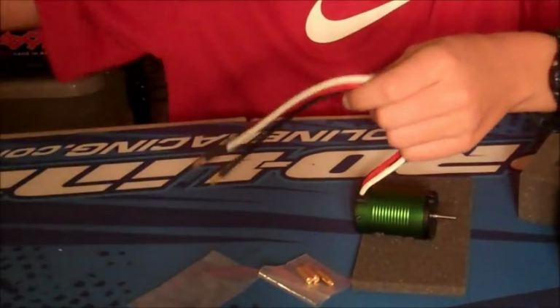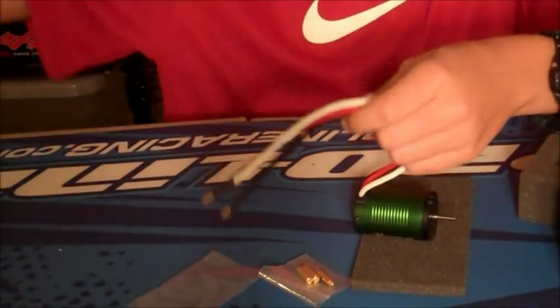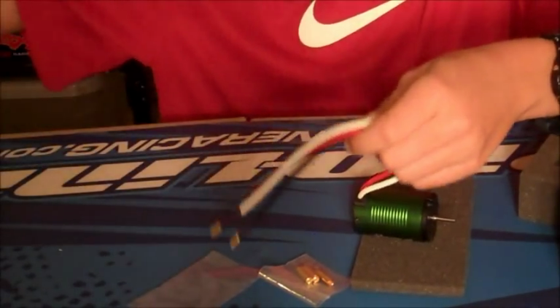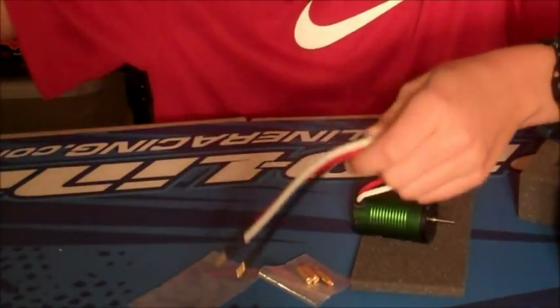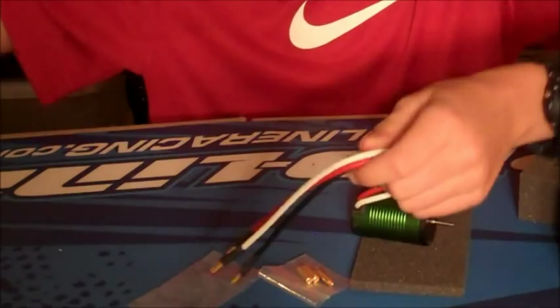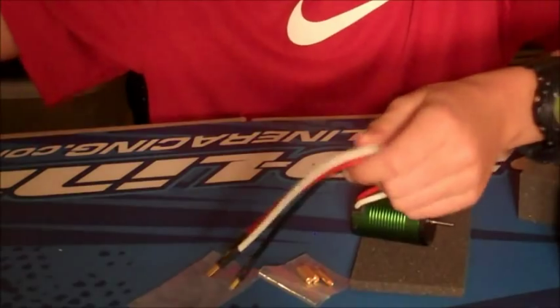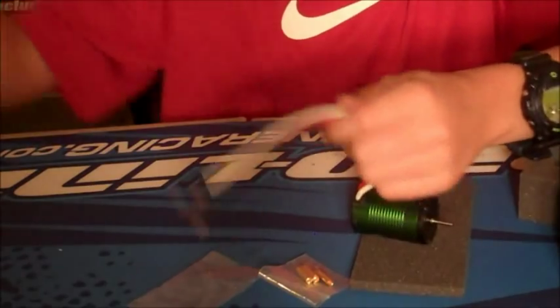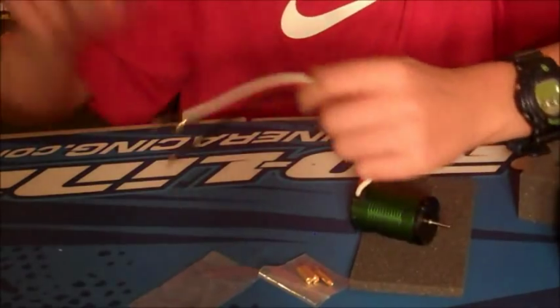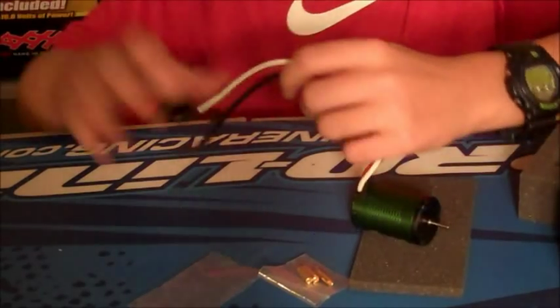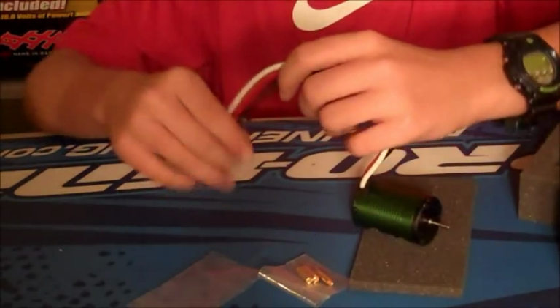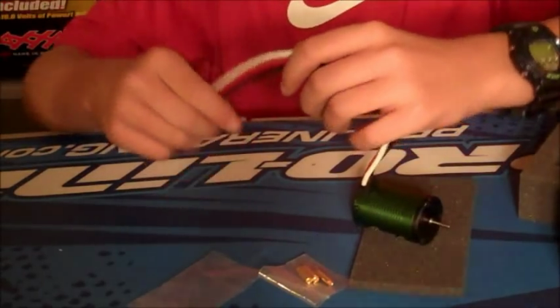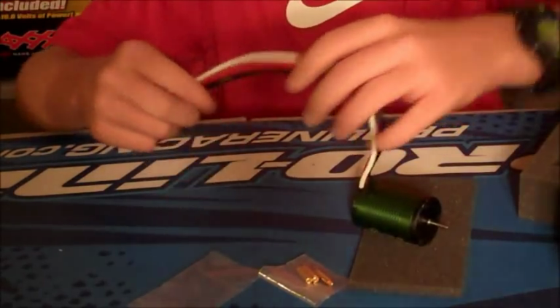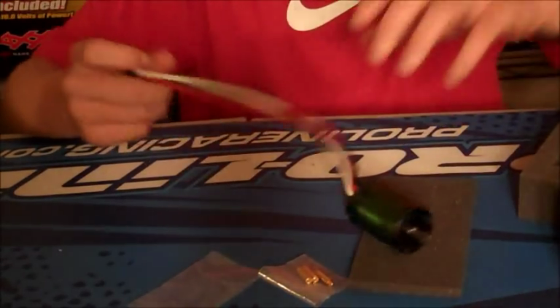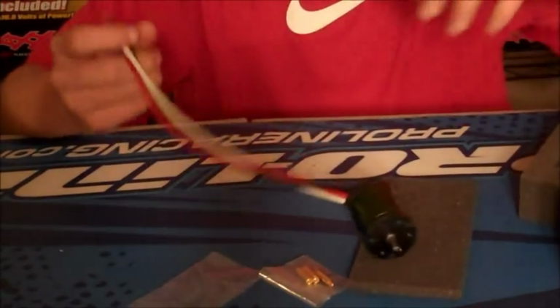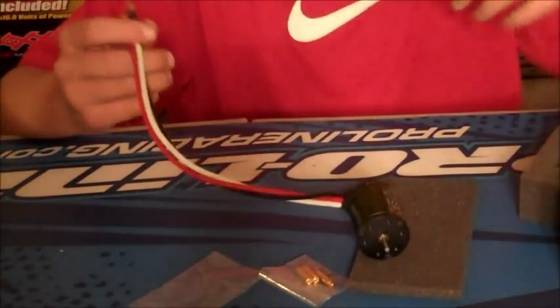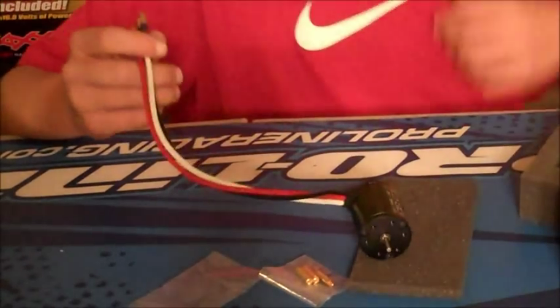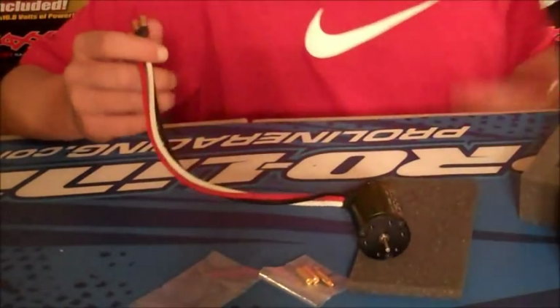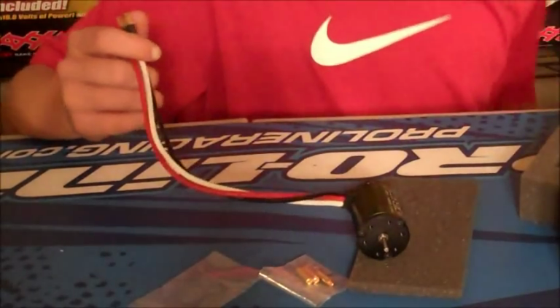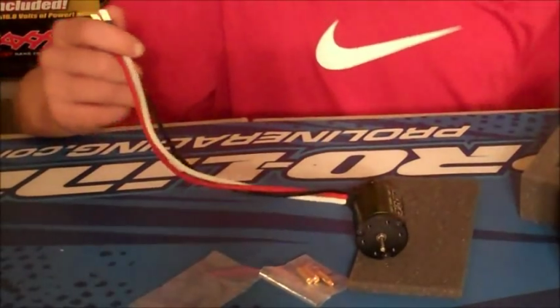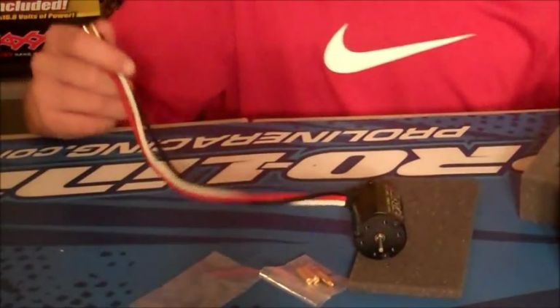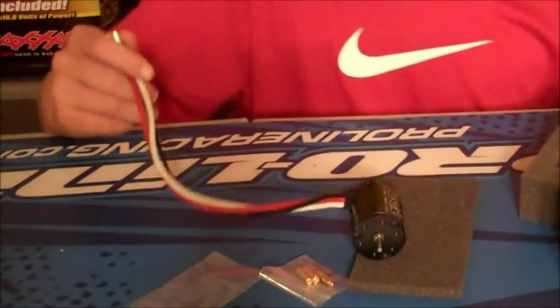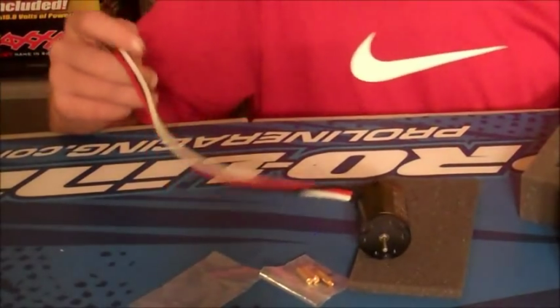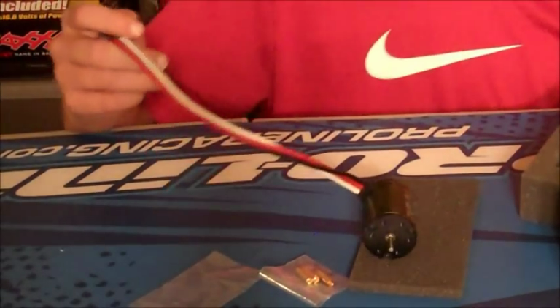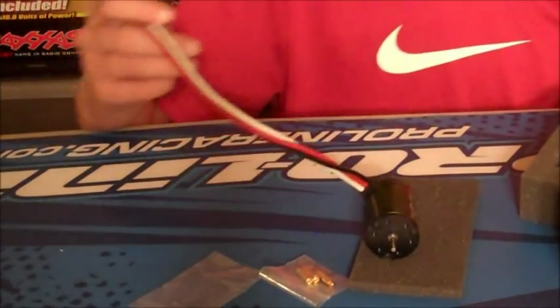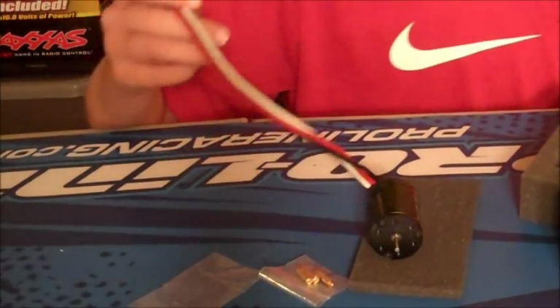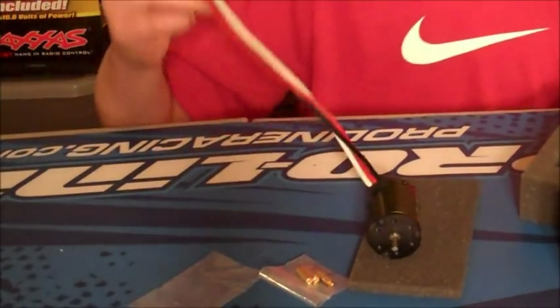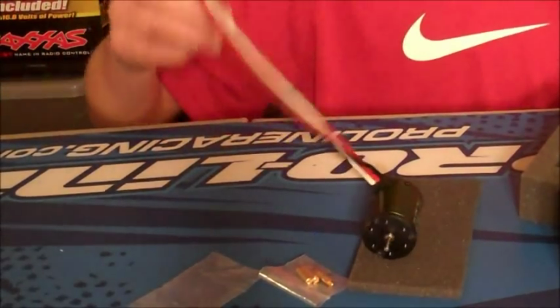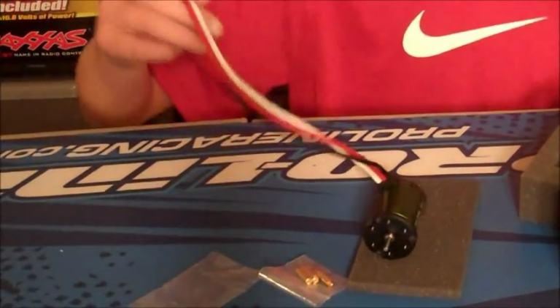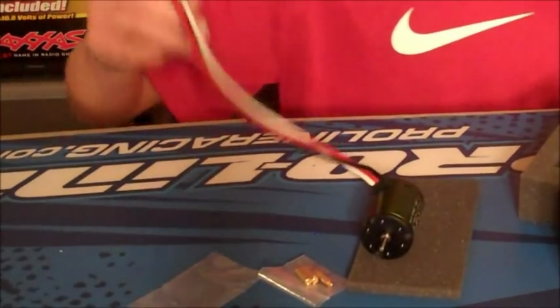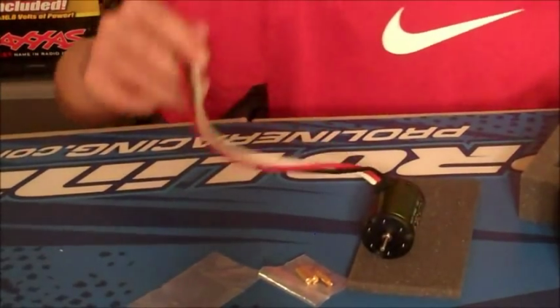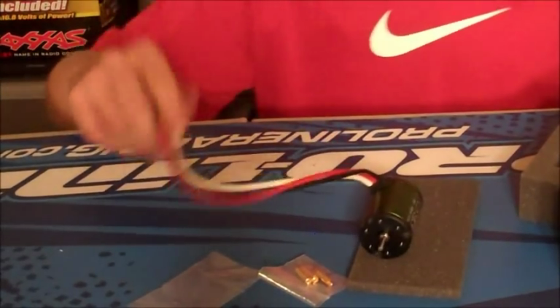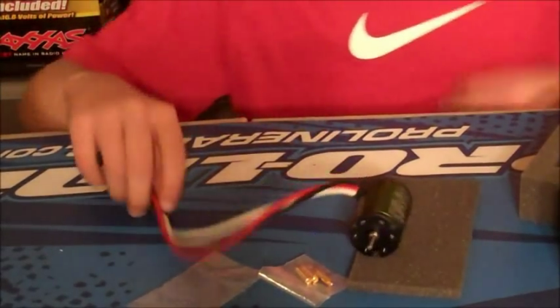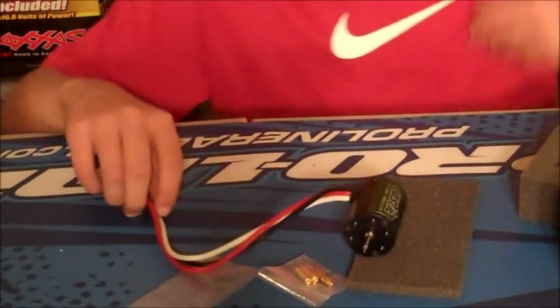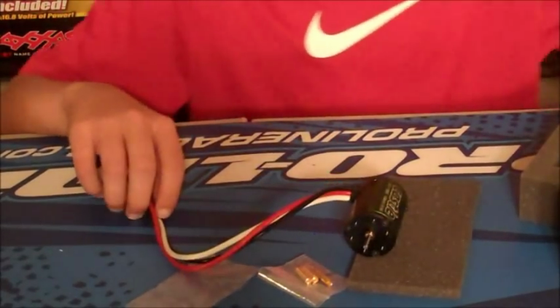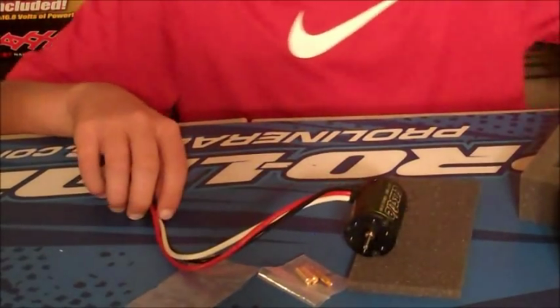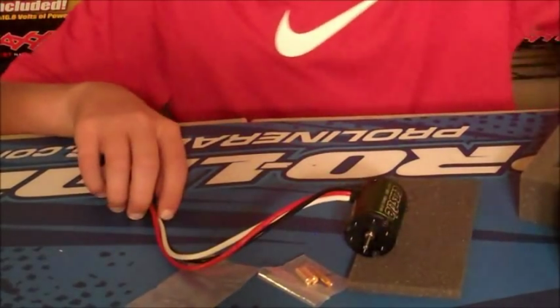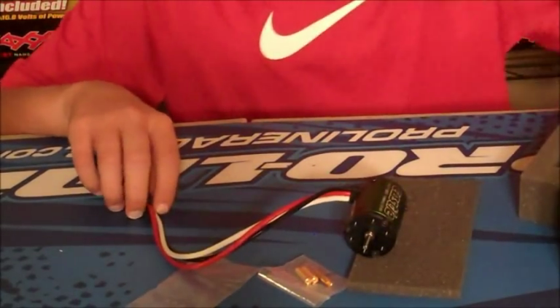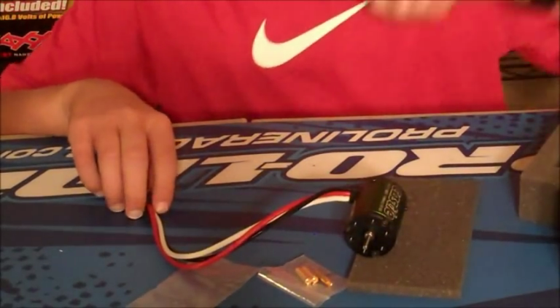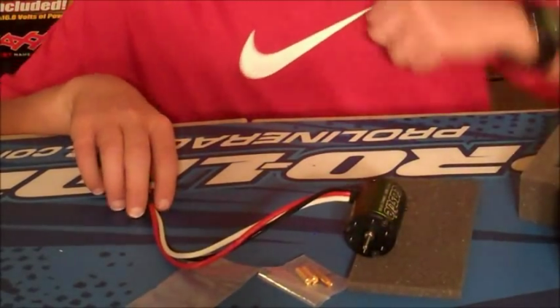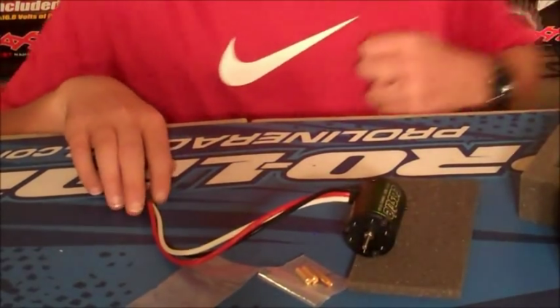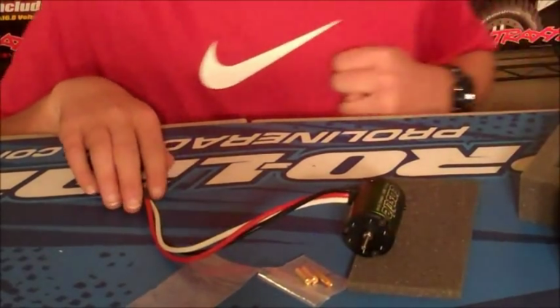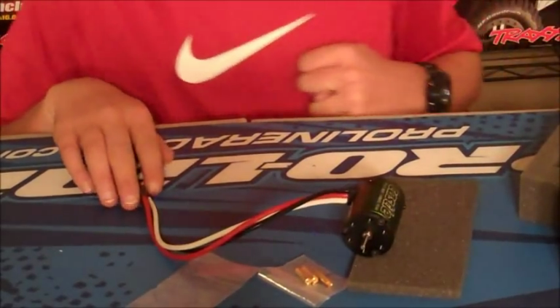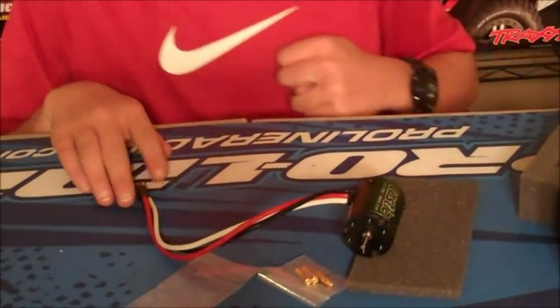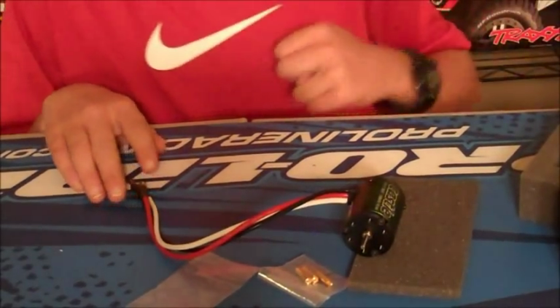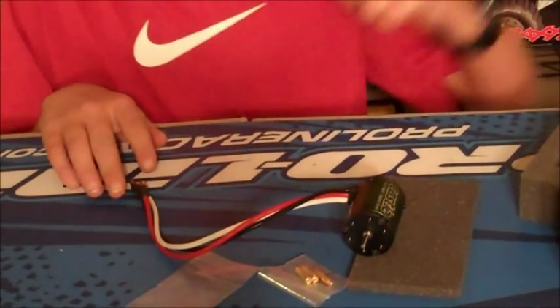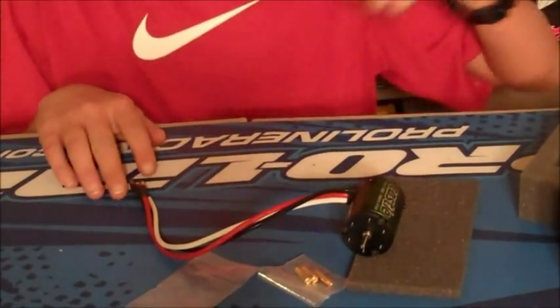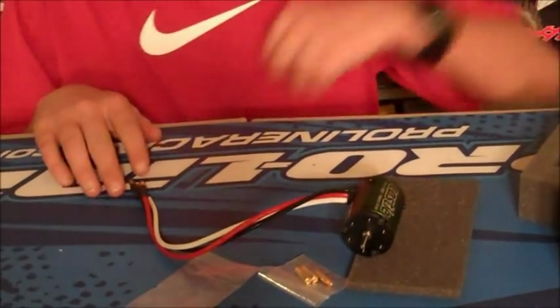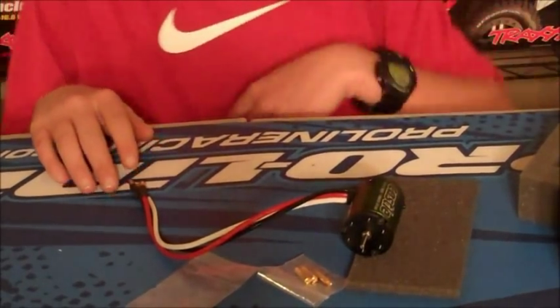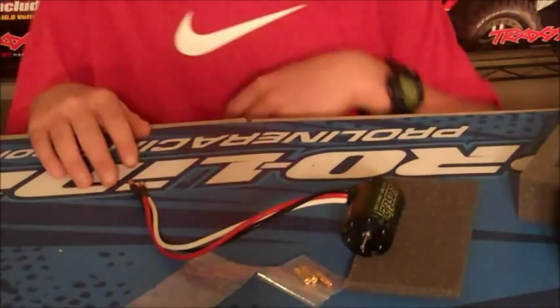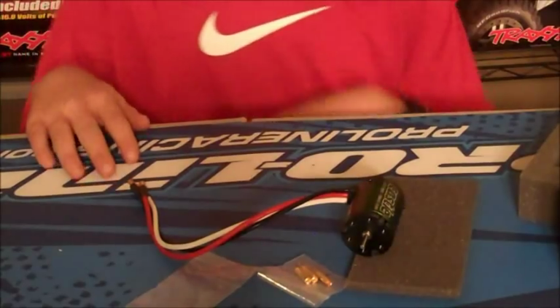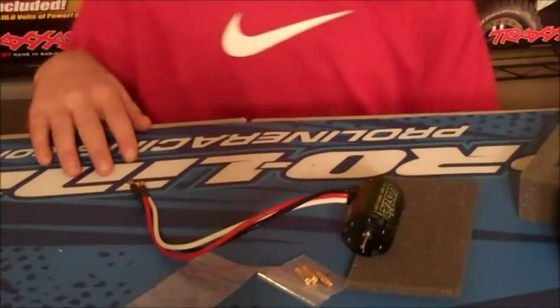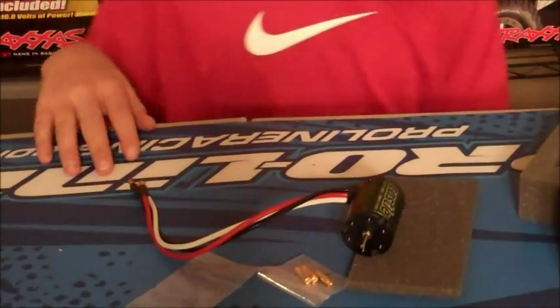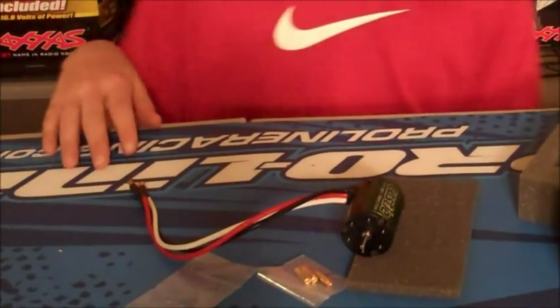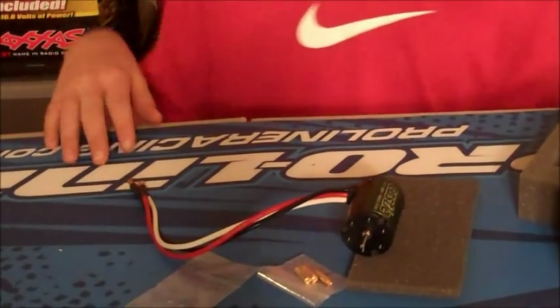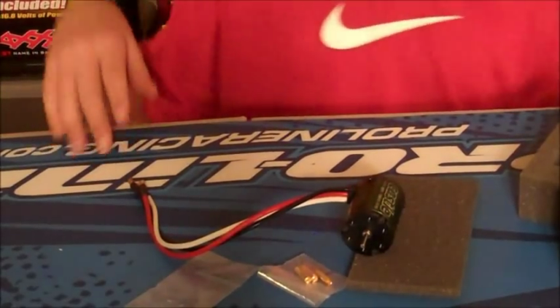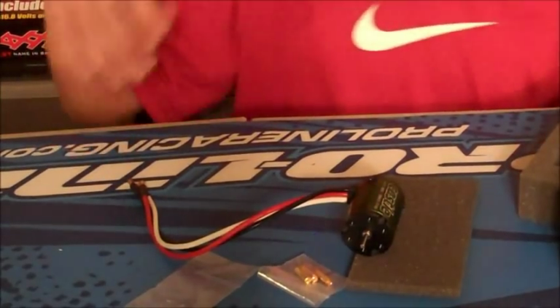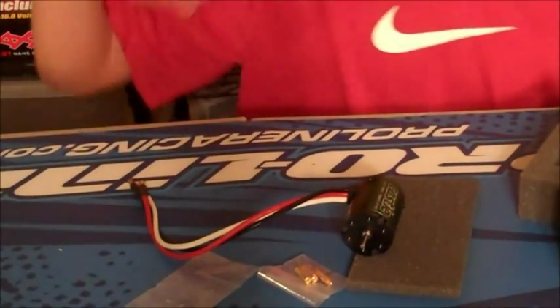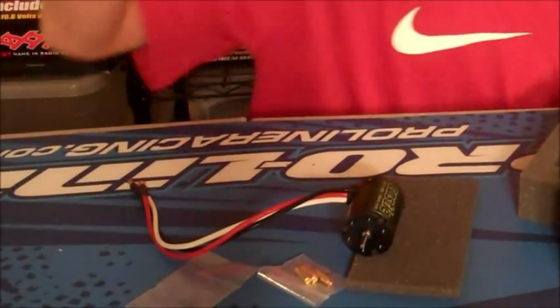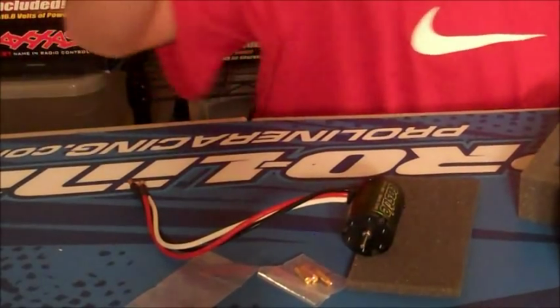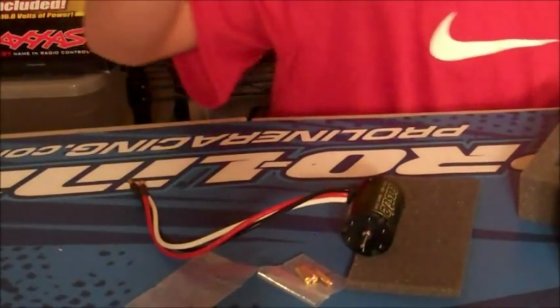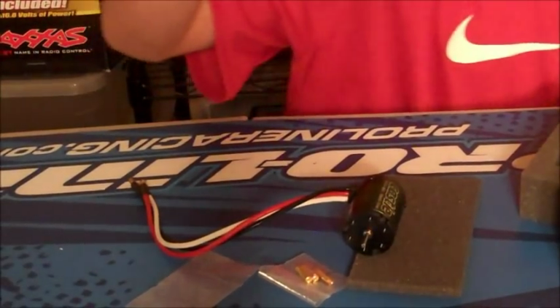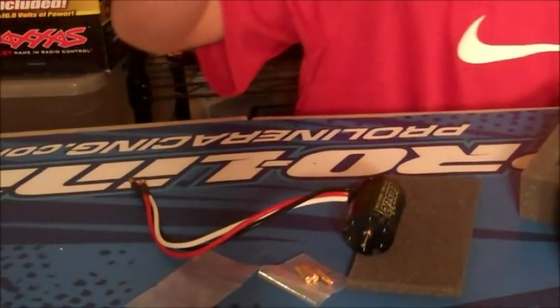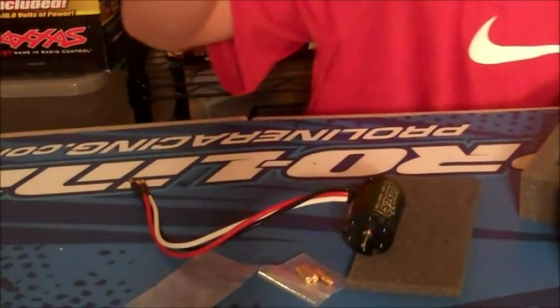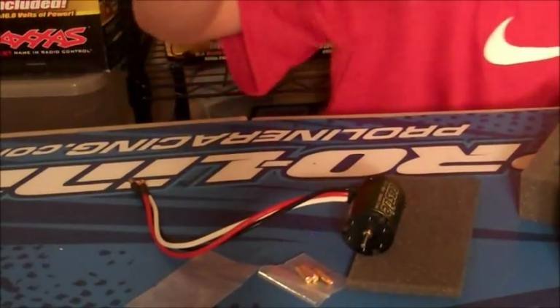That's it — the unboxing of the Castle Creations Sidewinder SCT. Thanks for watching. Rate, comment, and subscribe. Peace out.